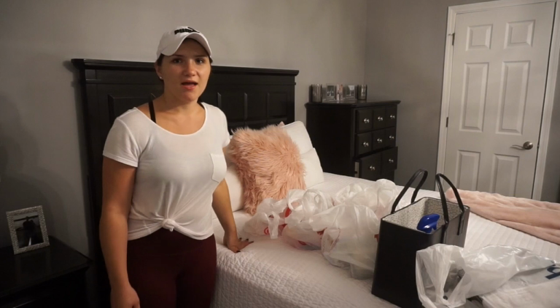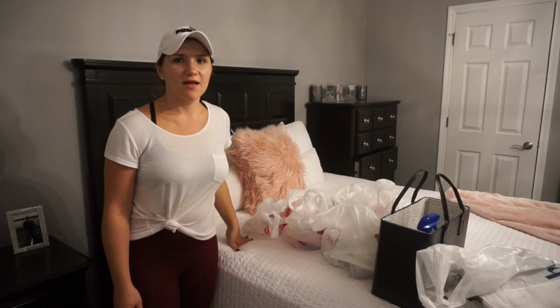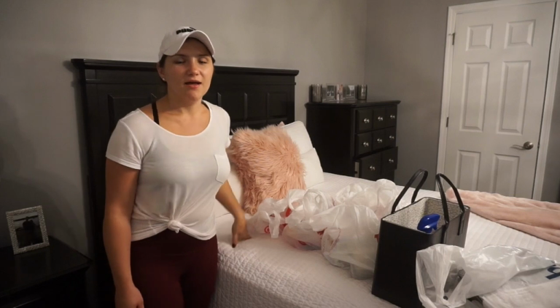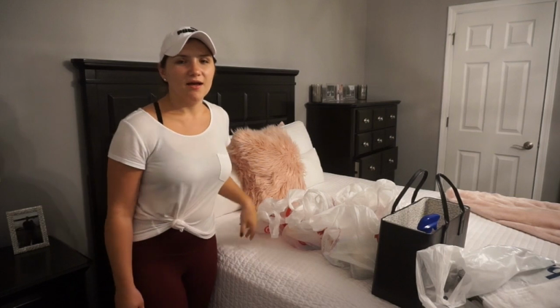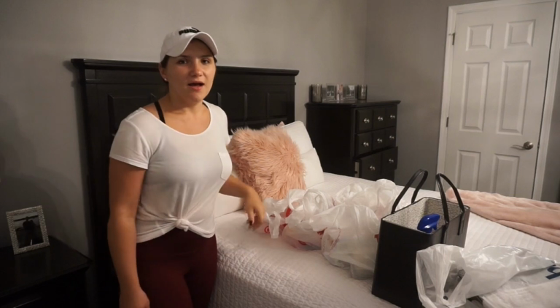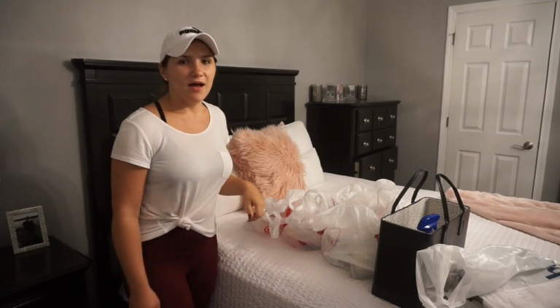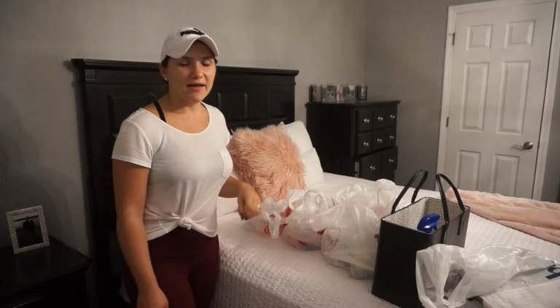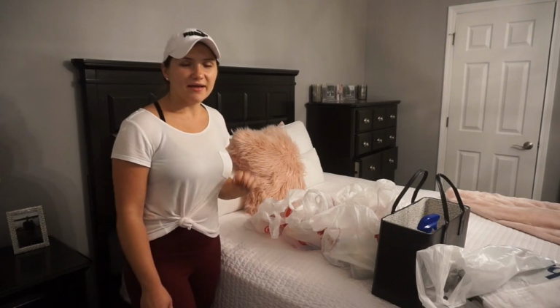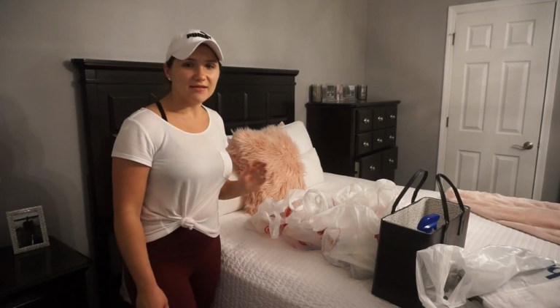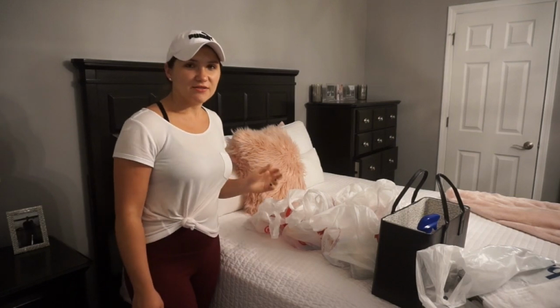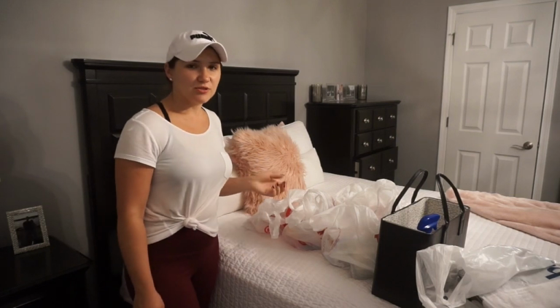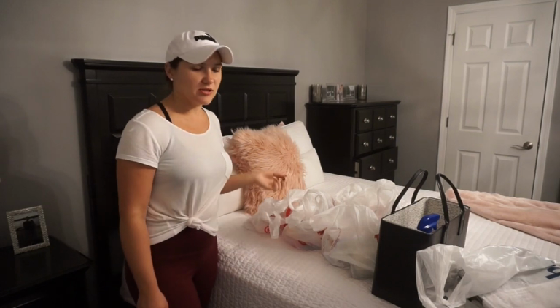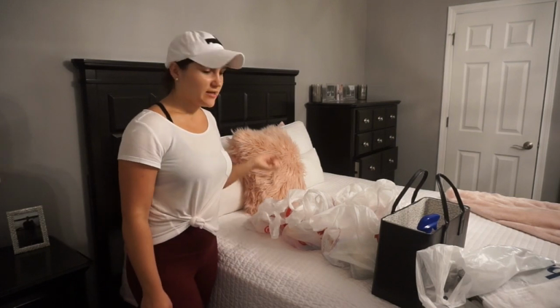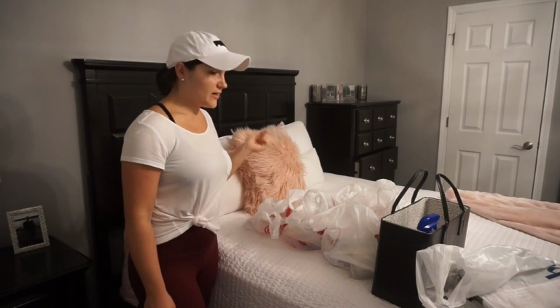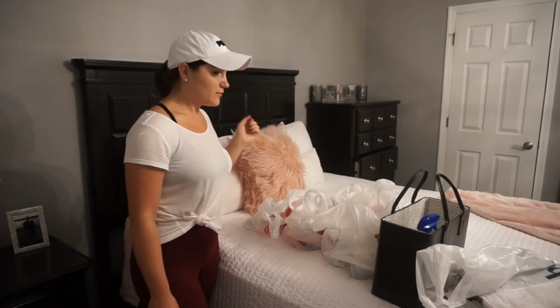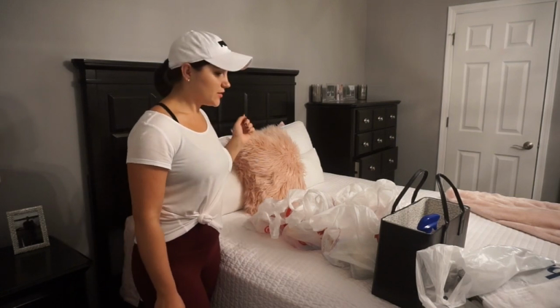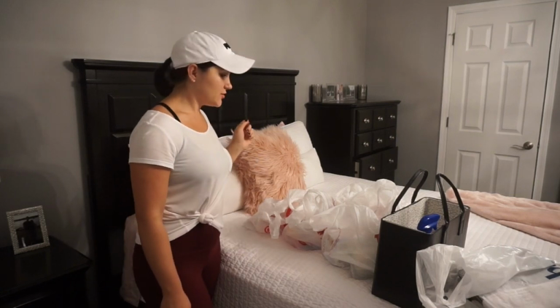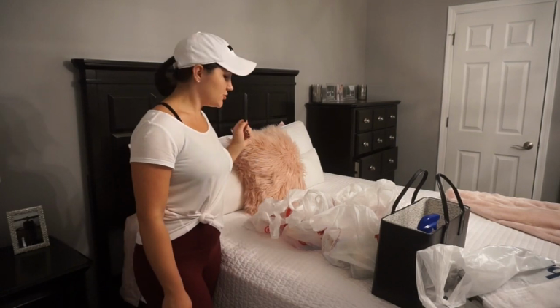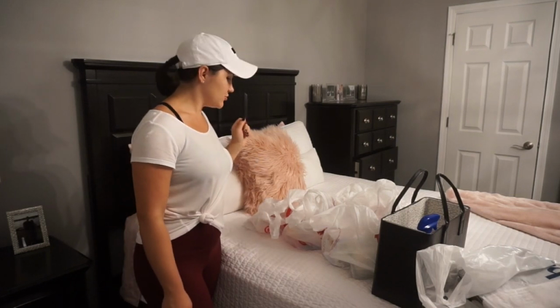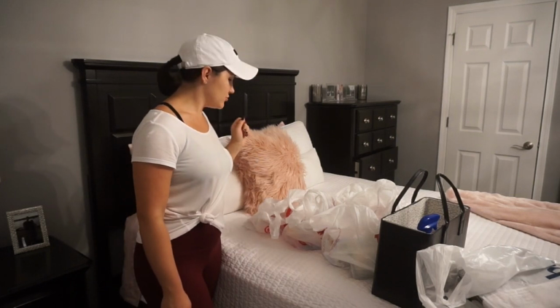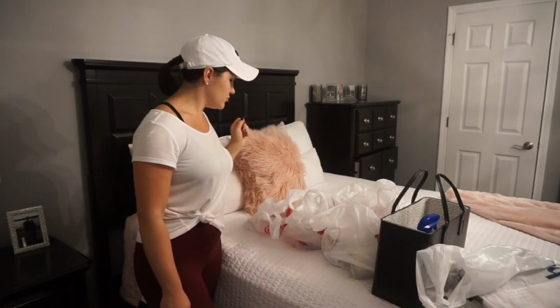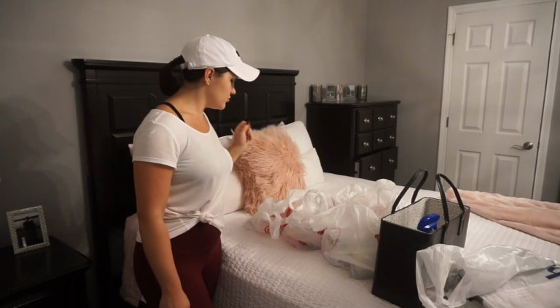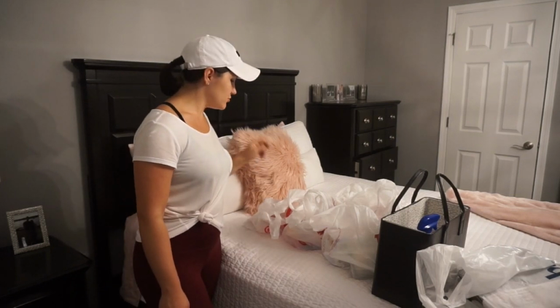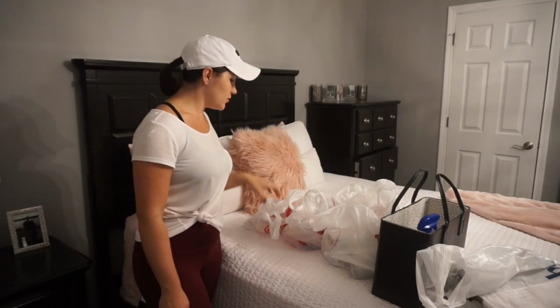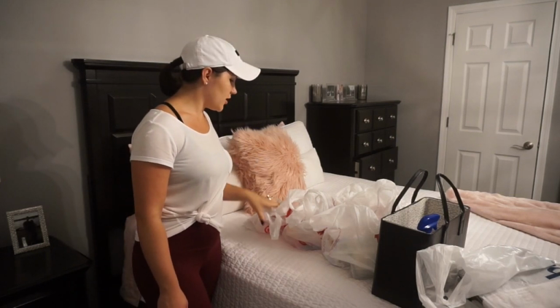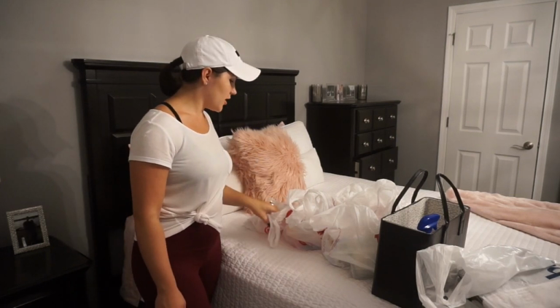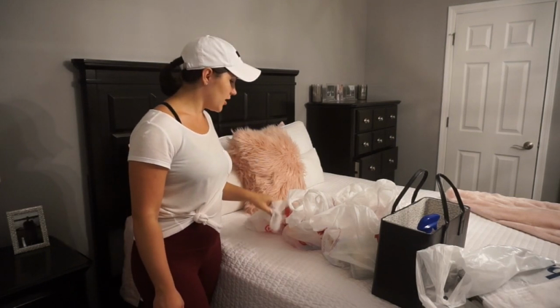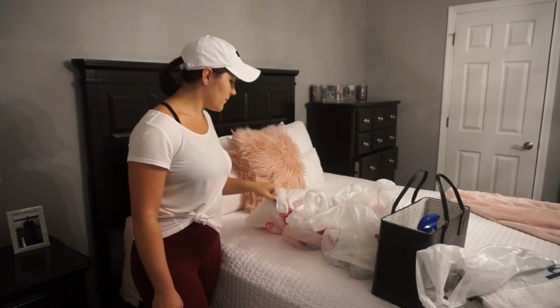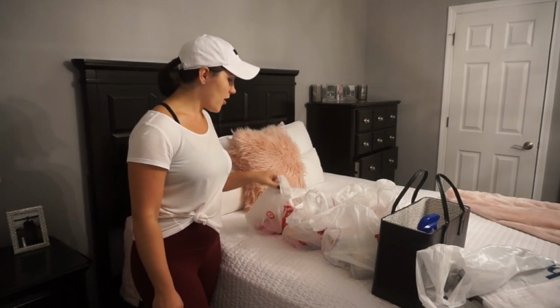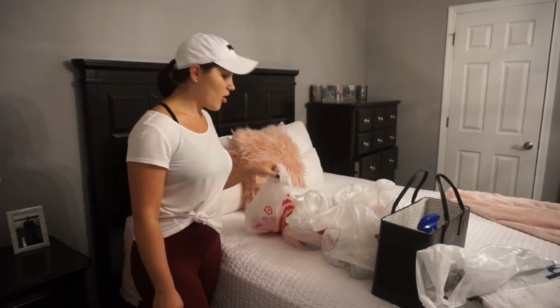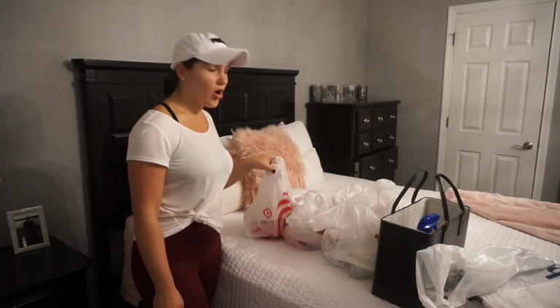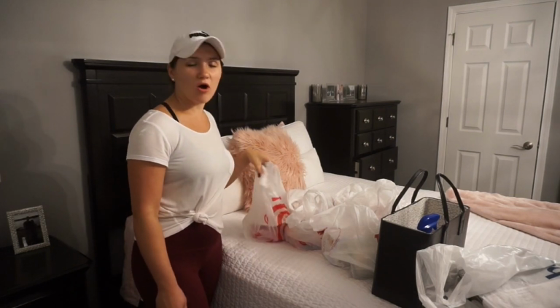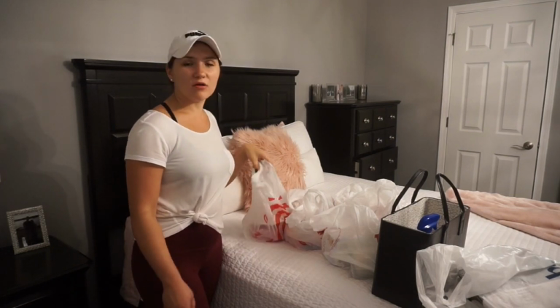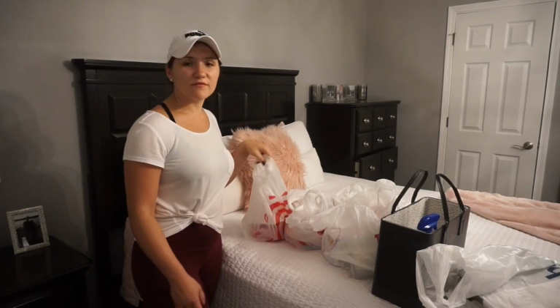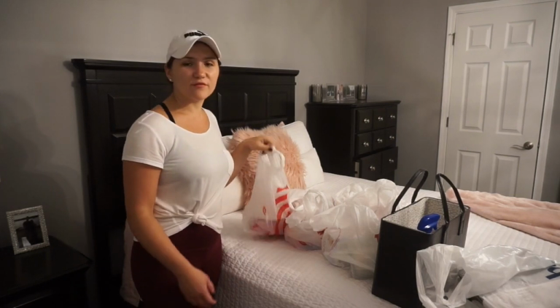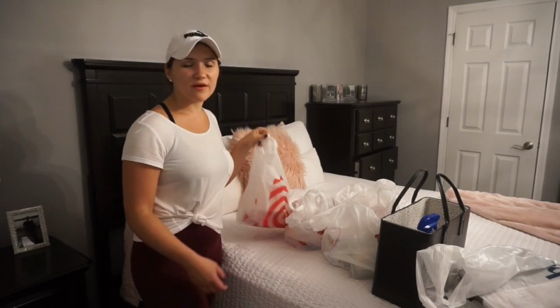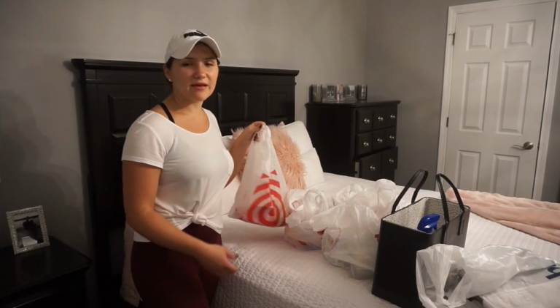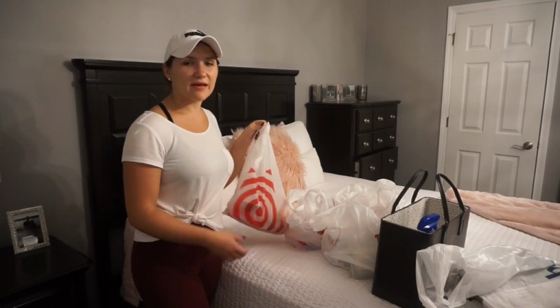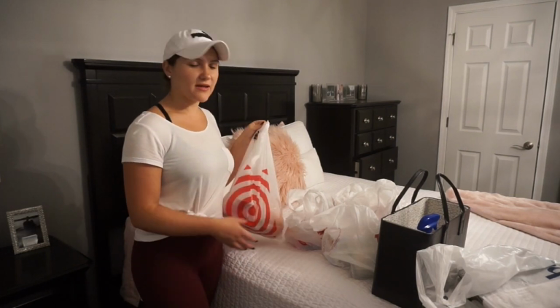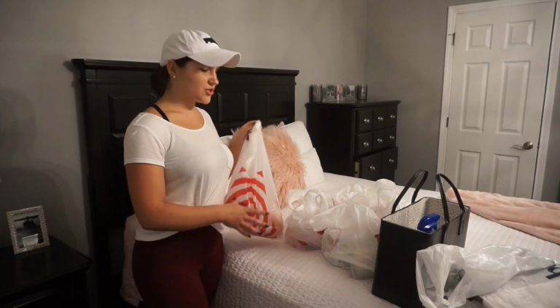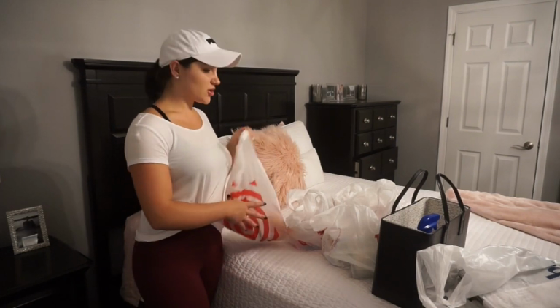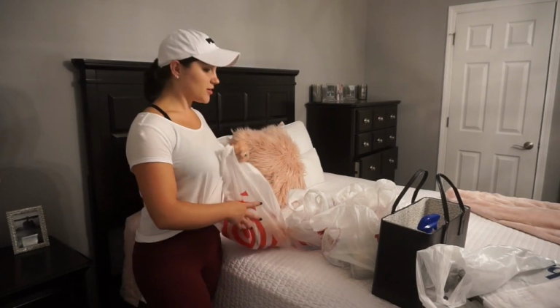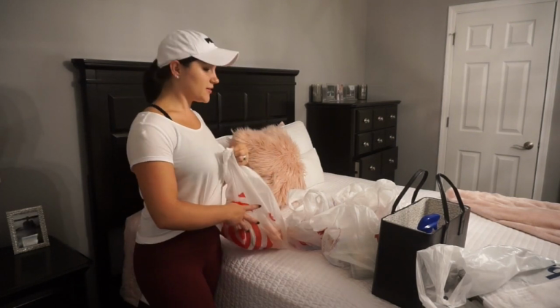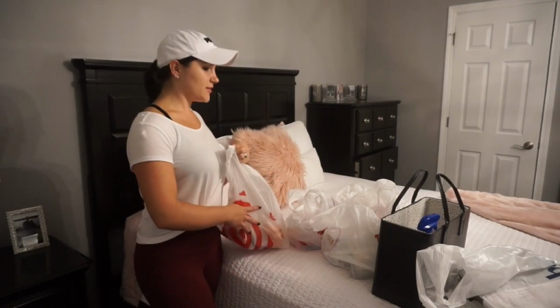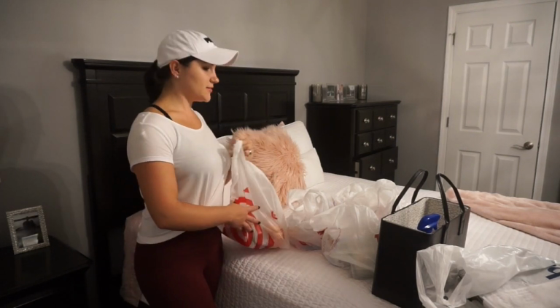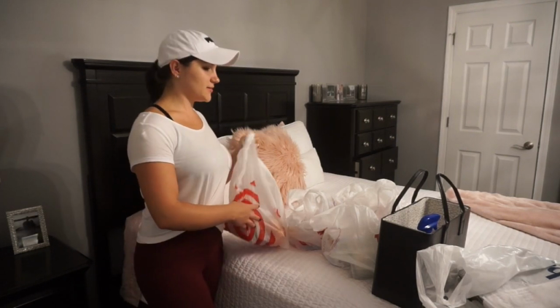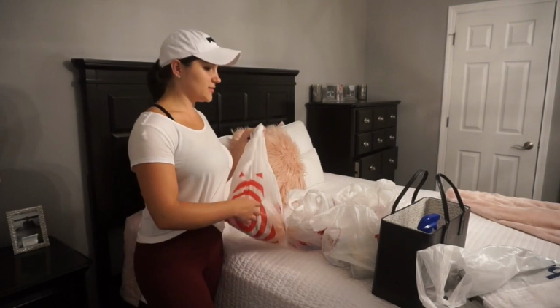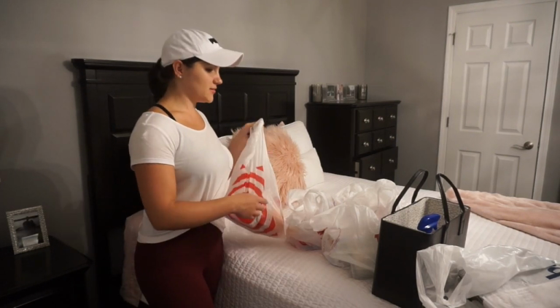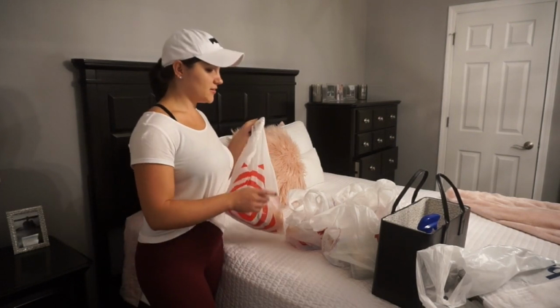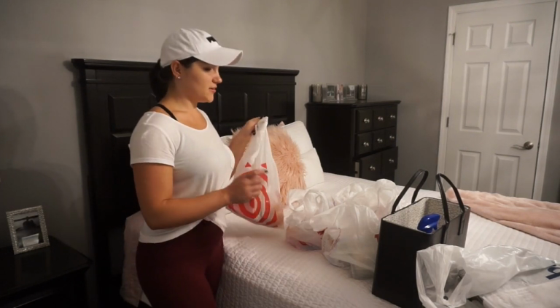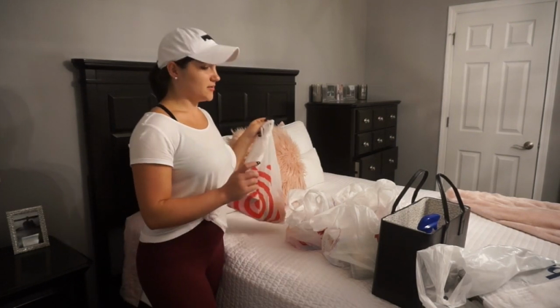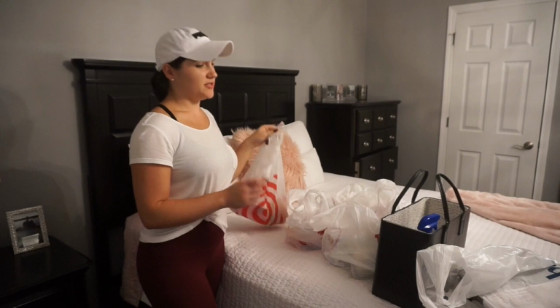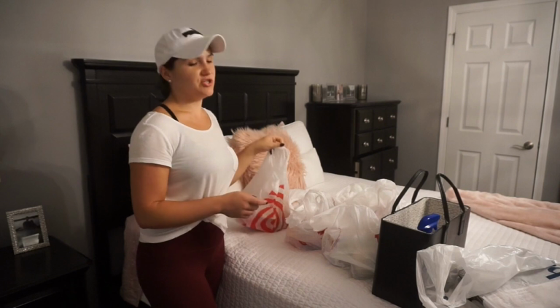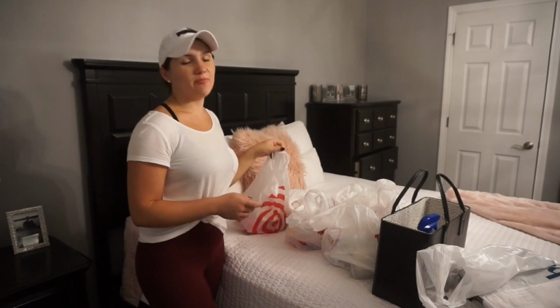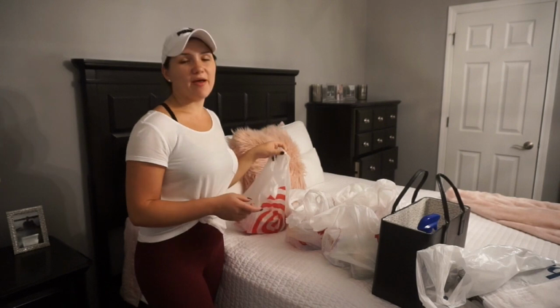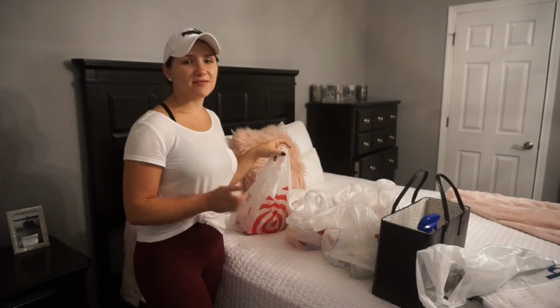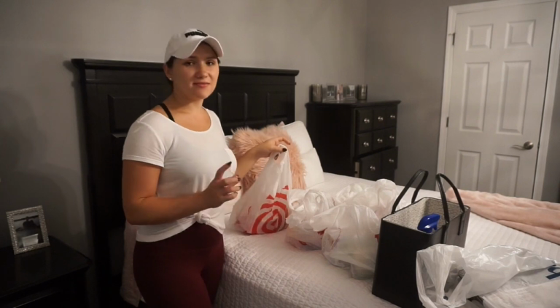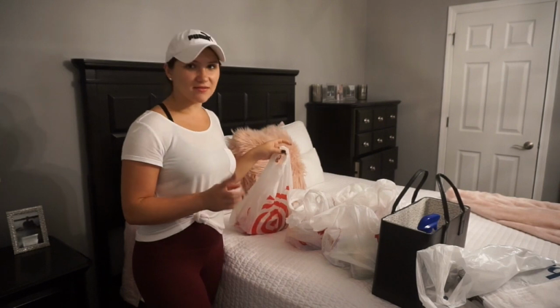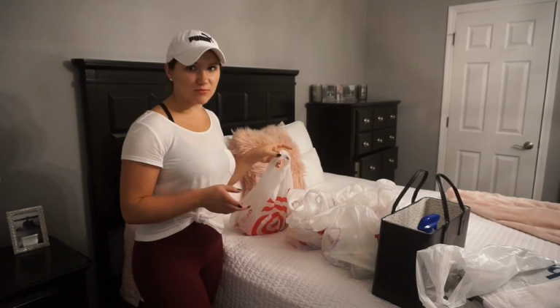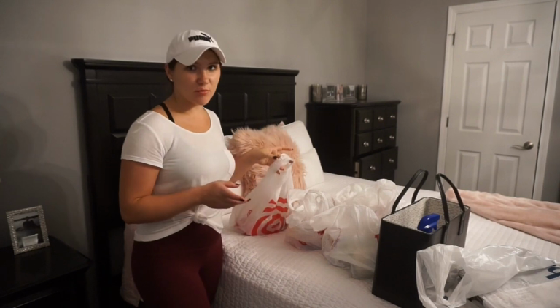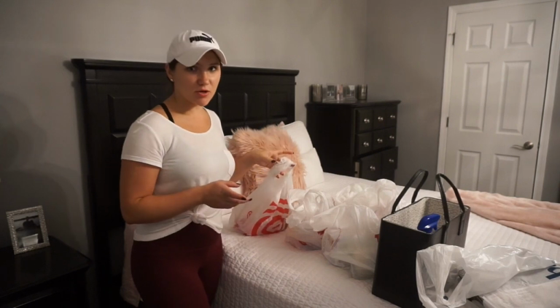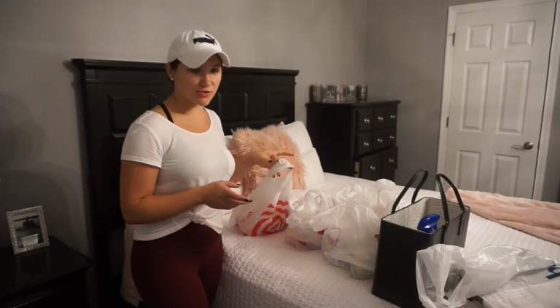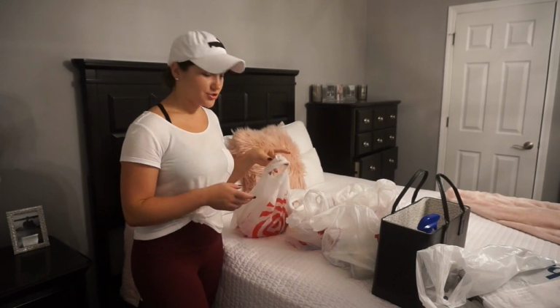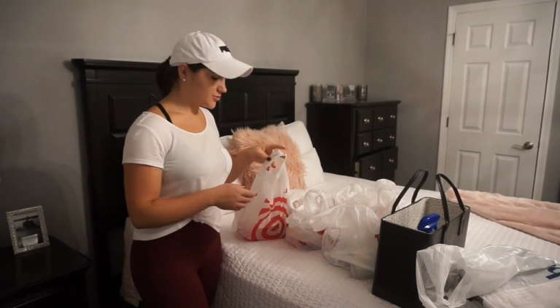Hi guys, so today I'm going to do a haul of what I got at Target, TJ Maxx, and Marshall.